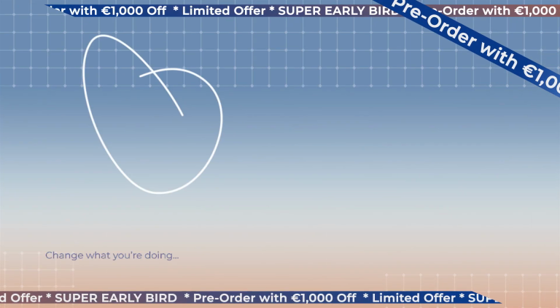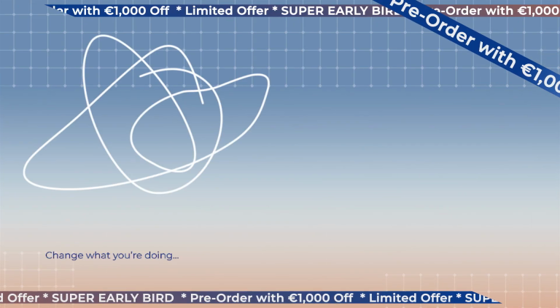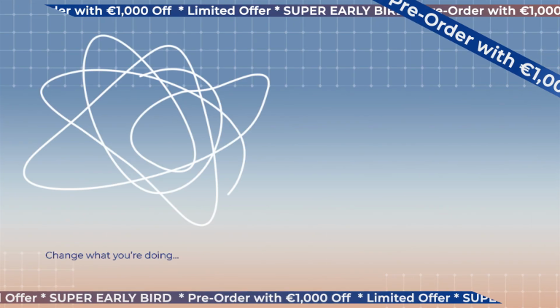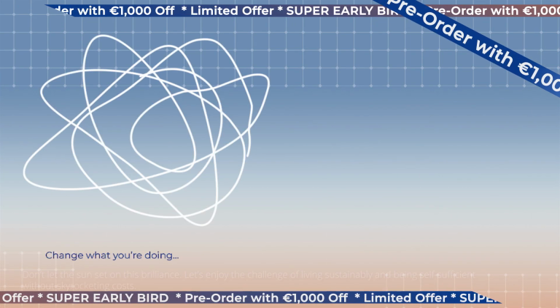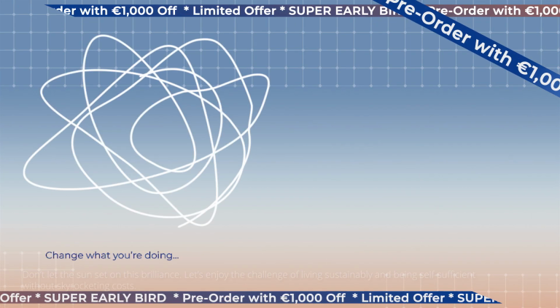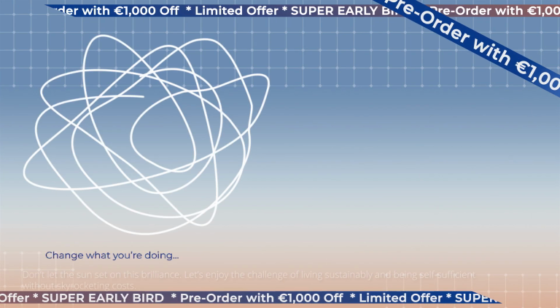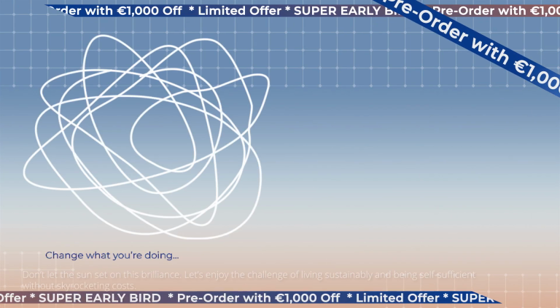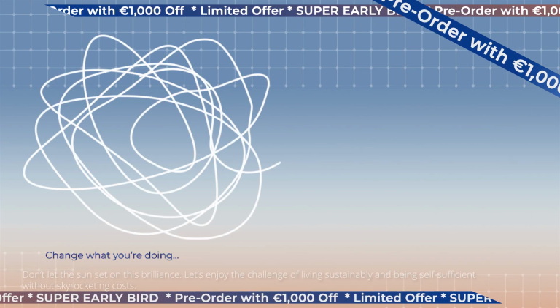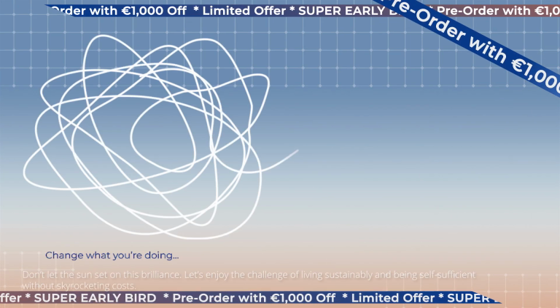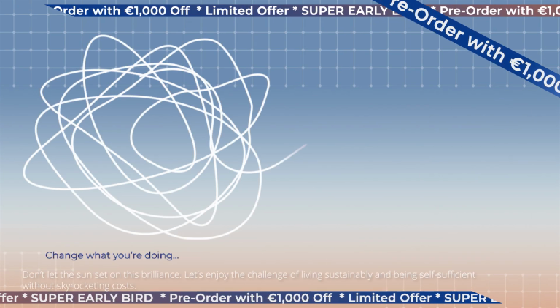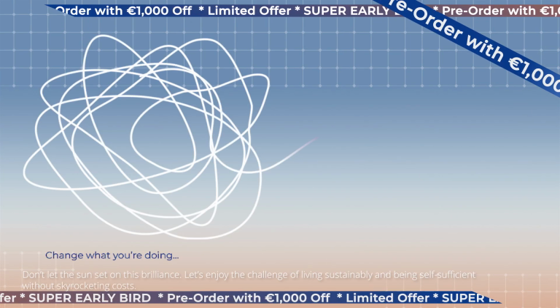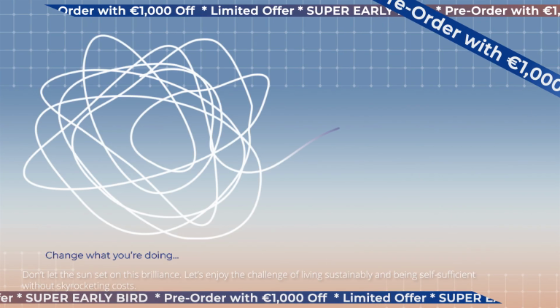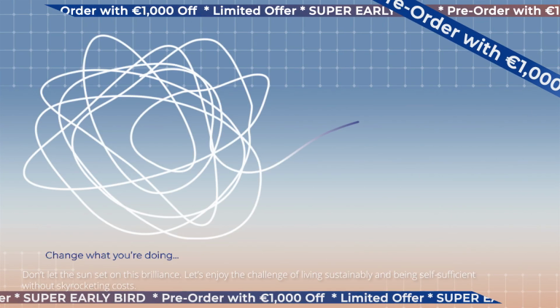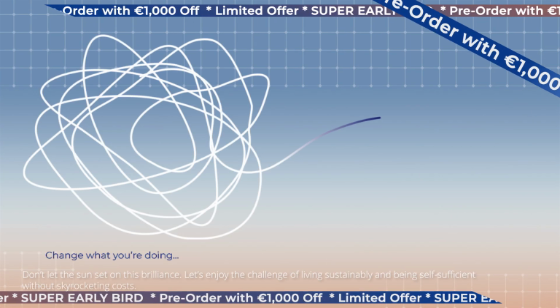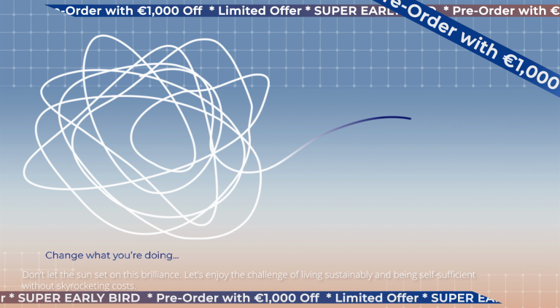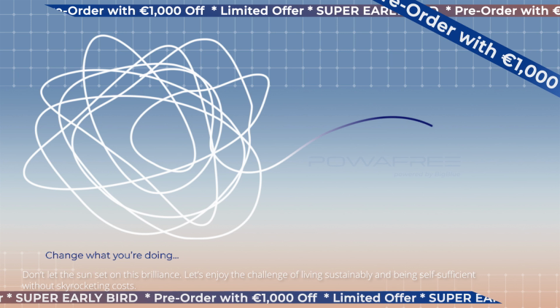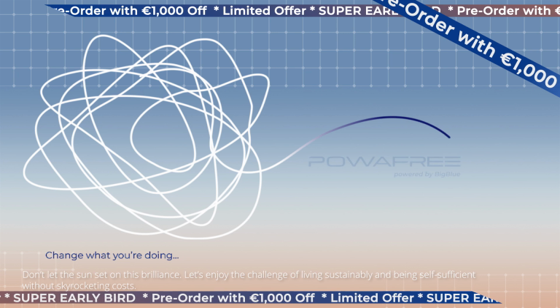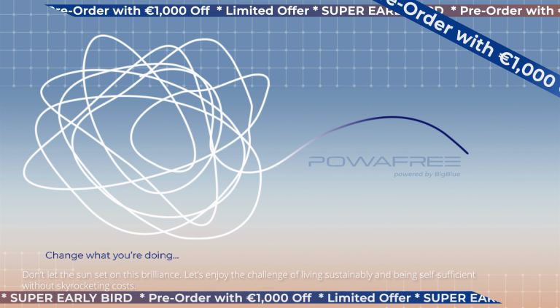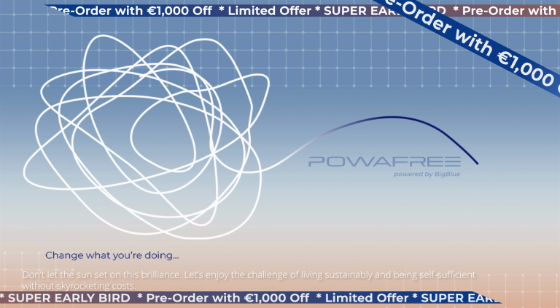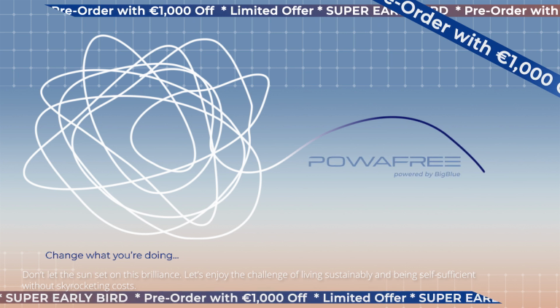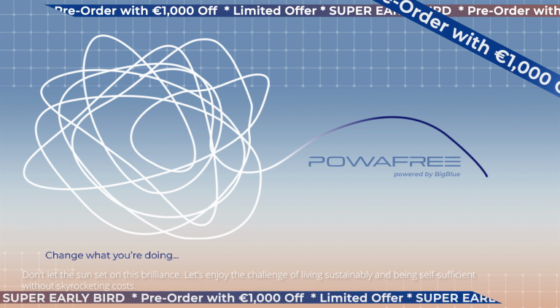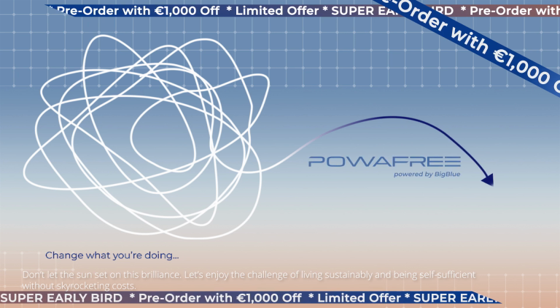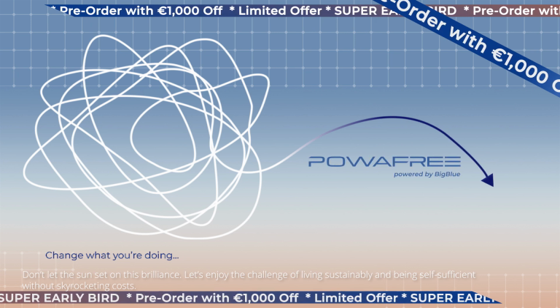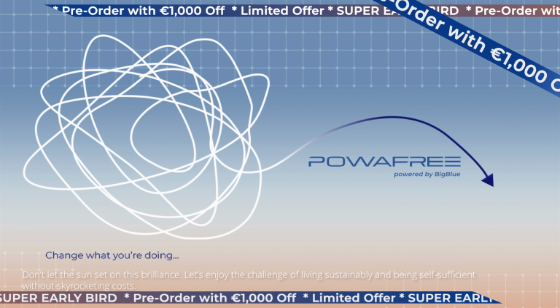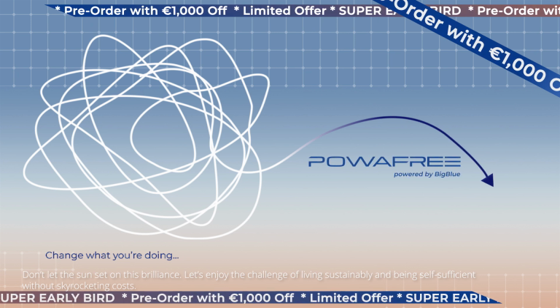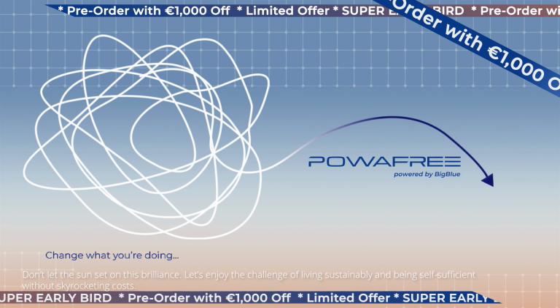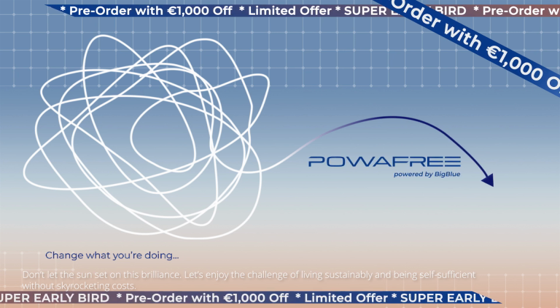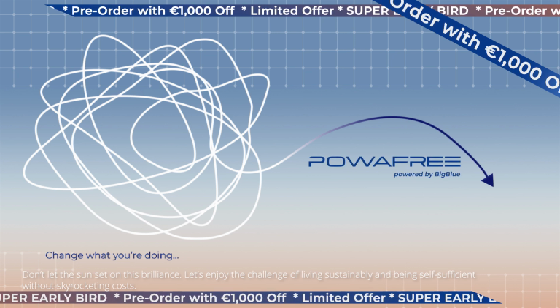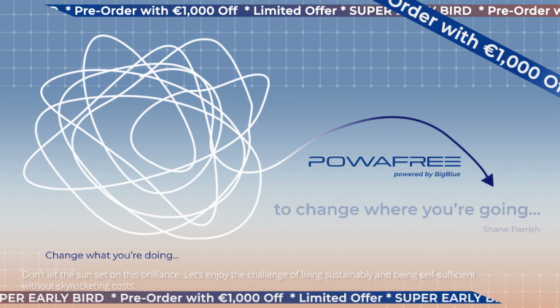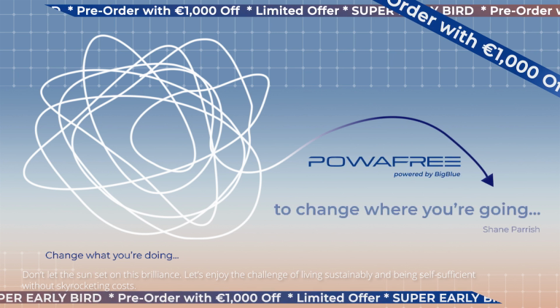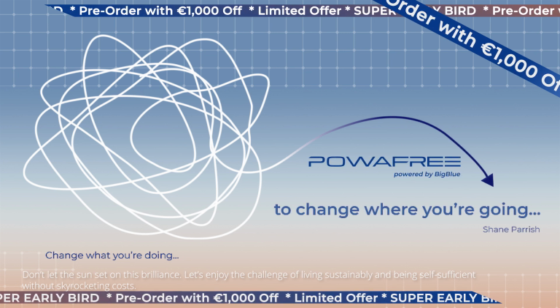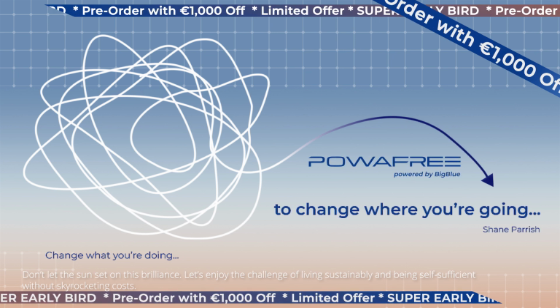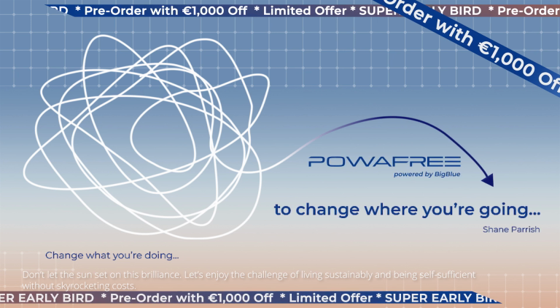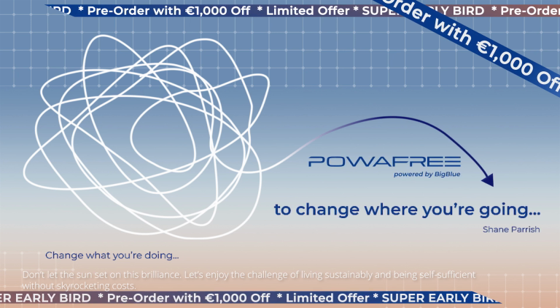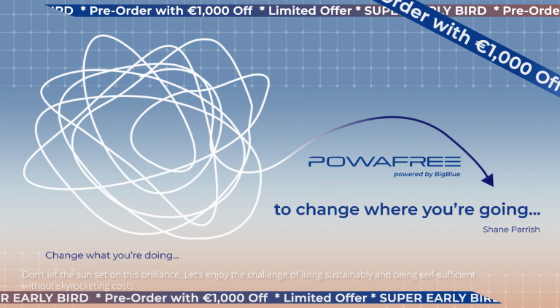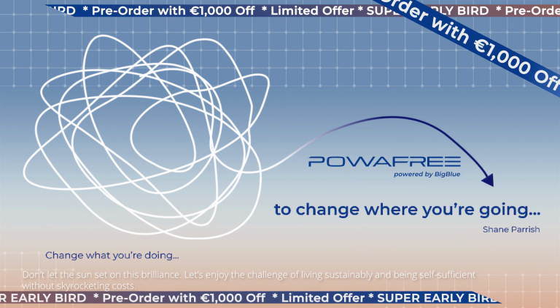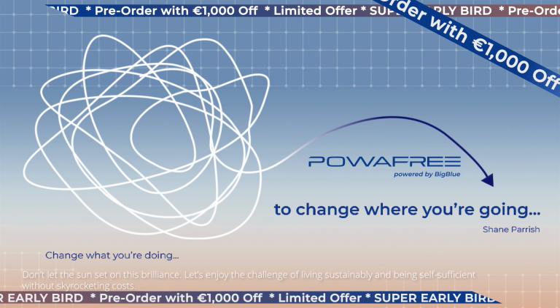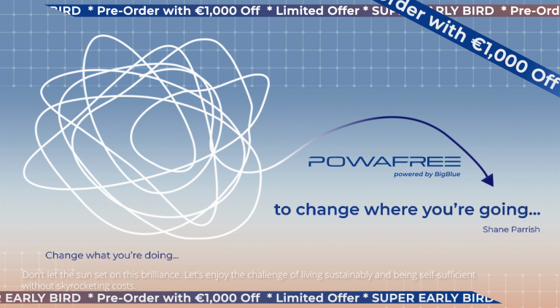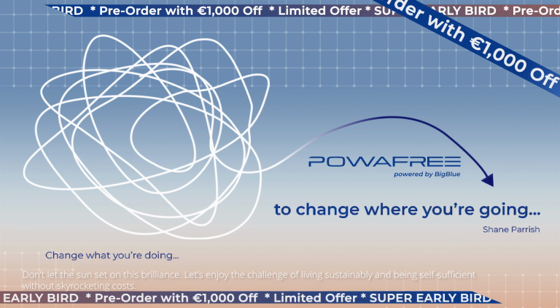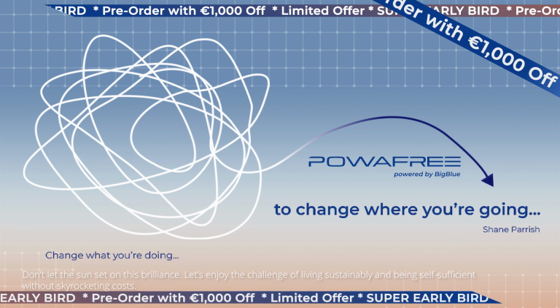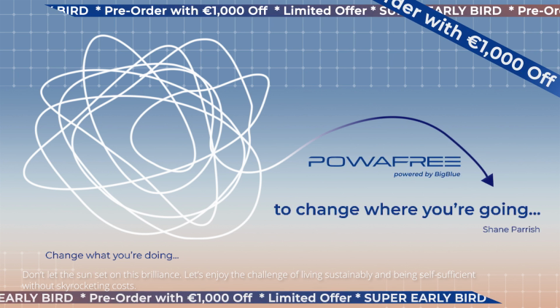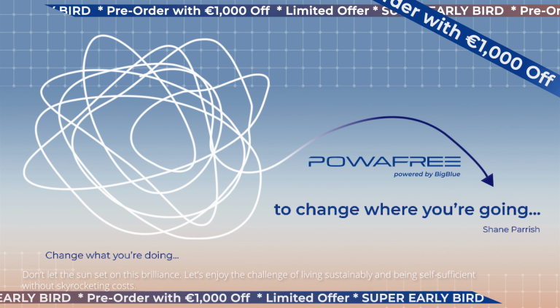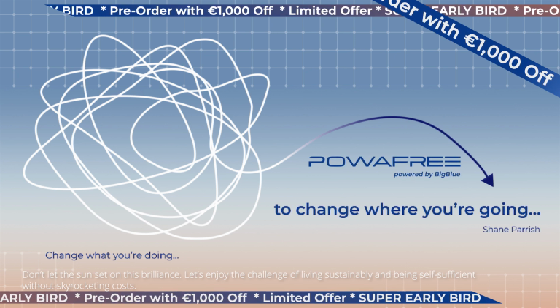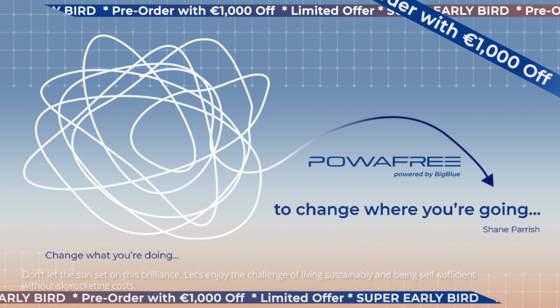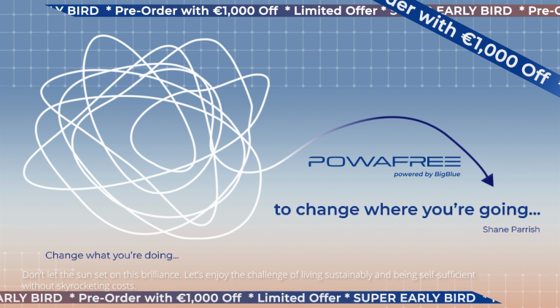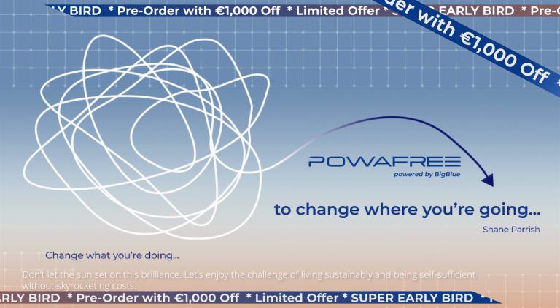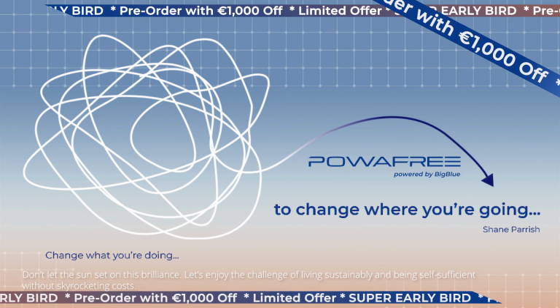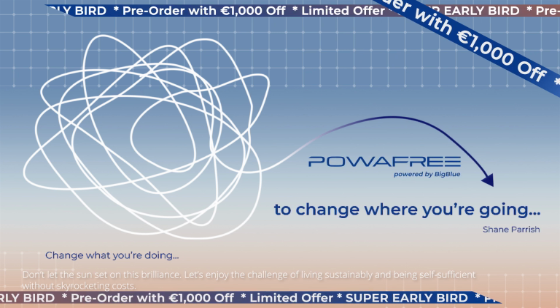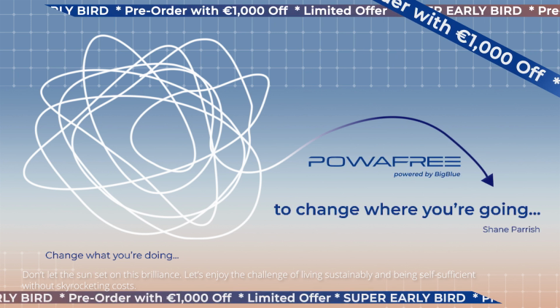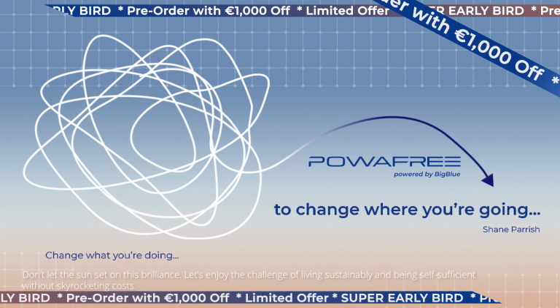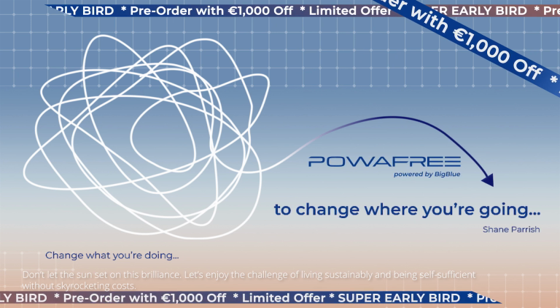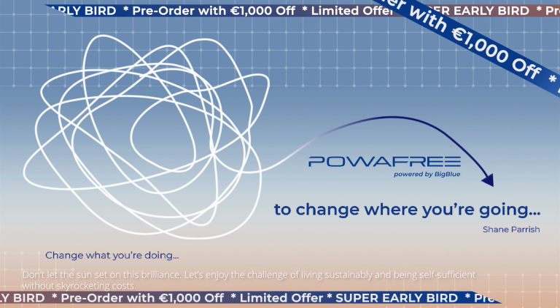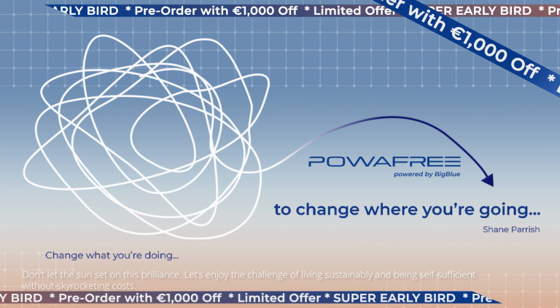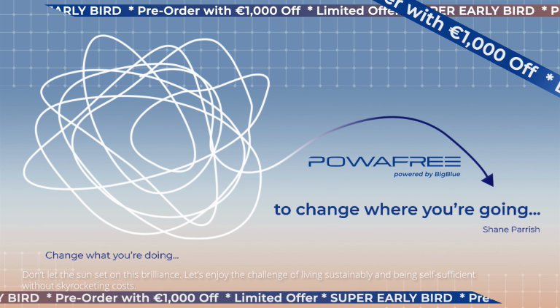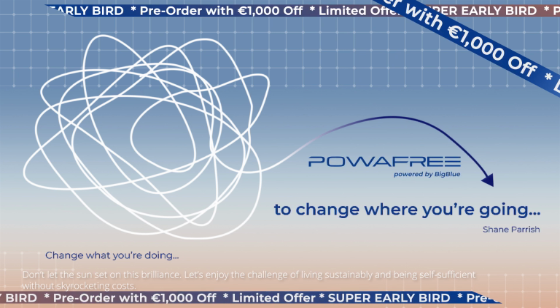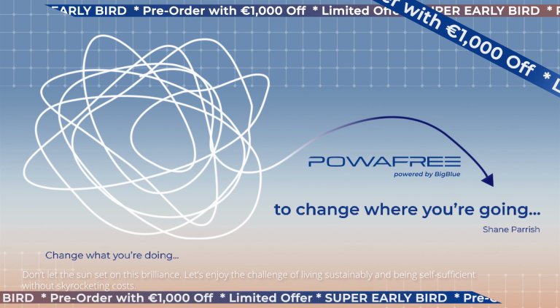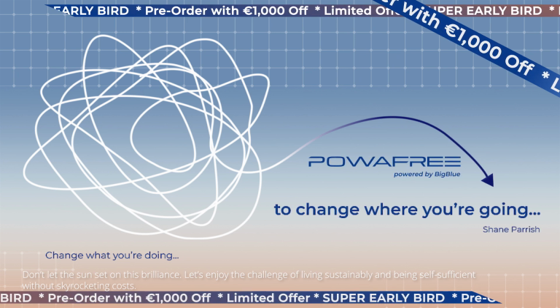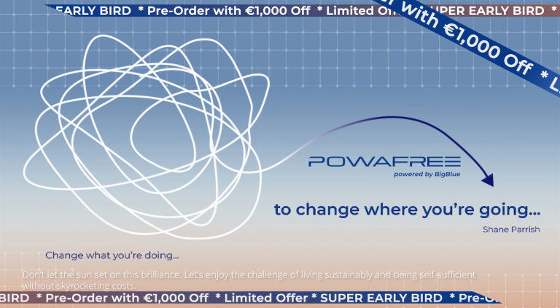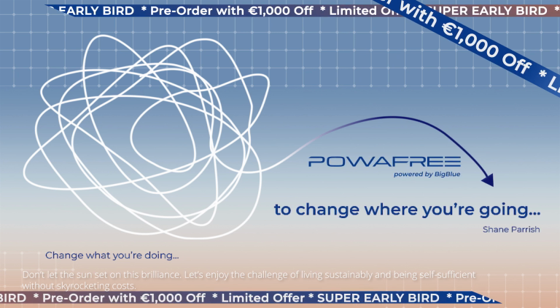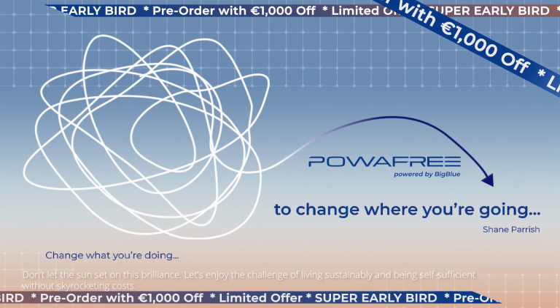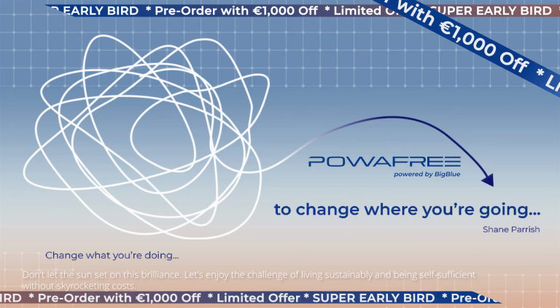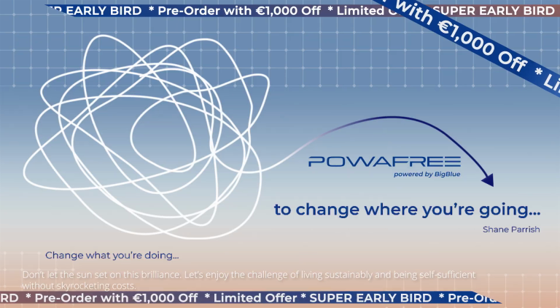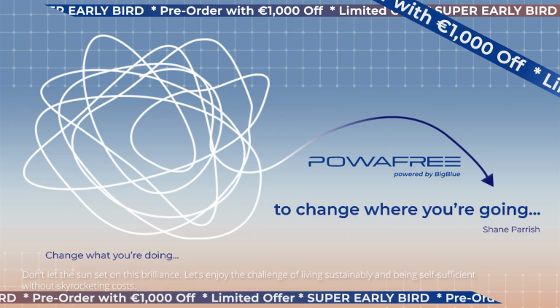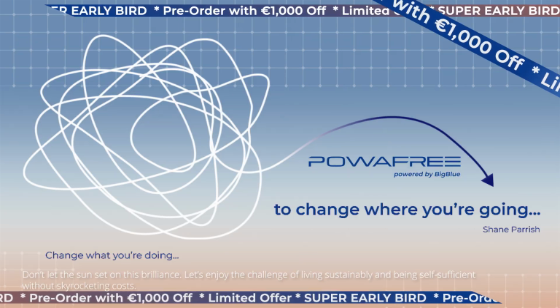Don't let the sun set on this brilliance. Let's enjoy the challenge of living sustainably and being self-sufficient without skyrocketing costs.